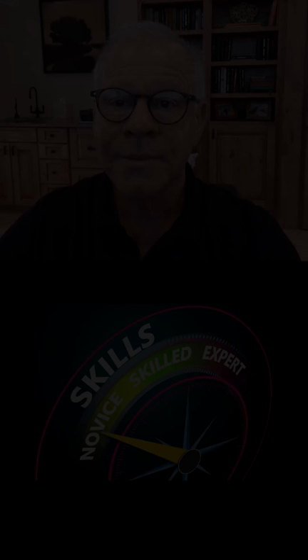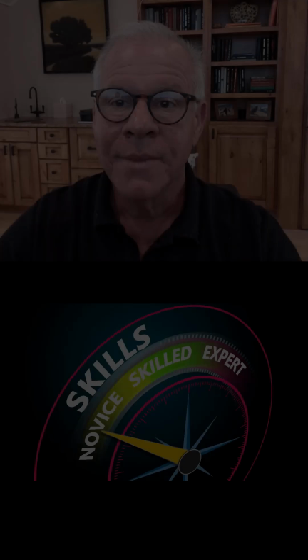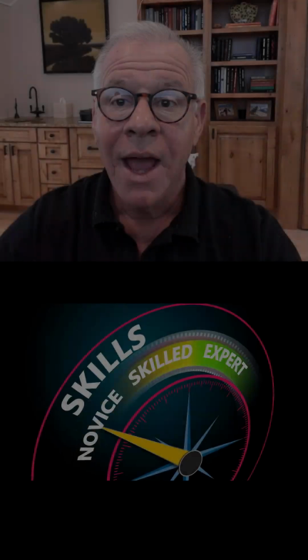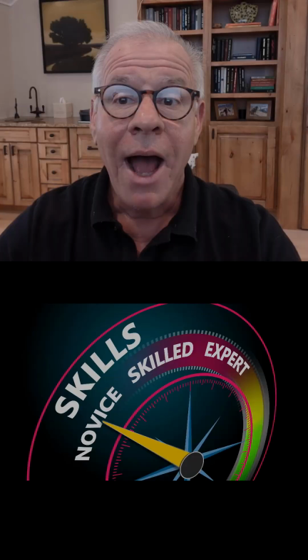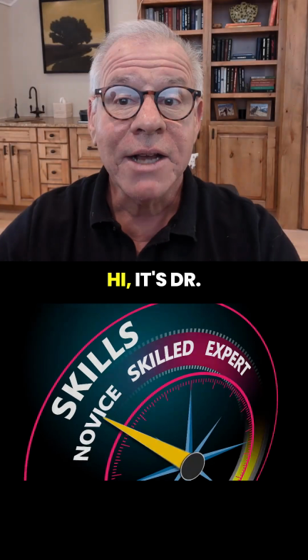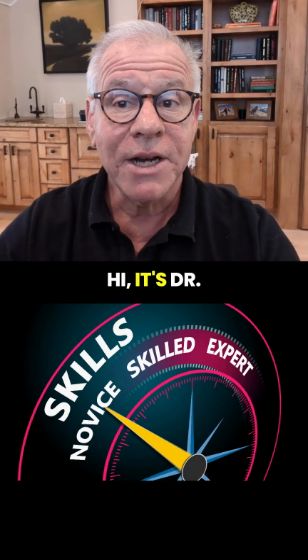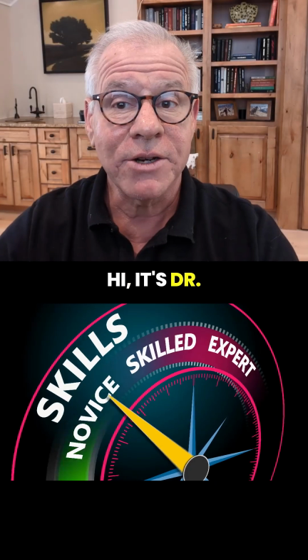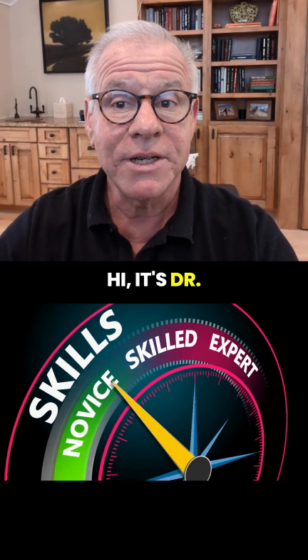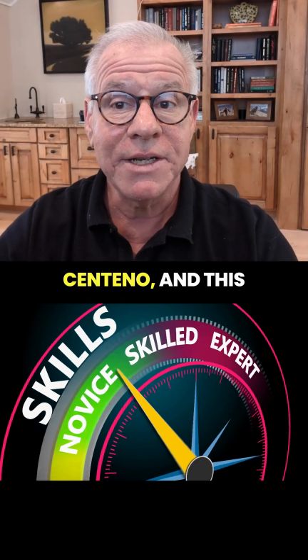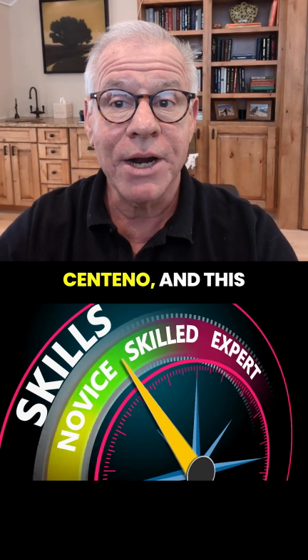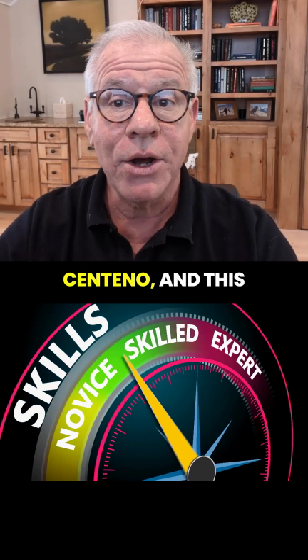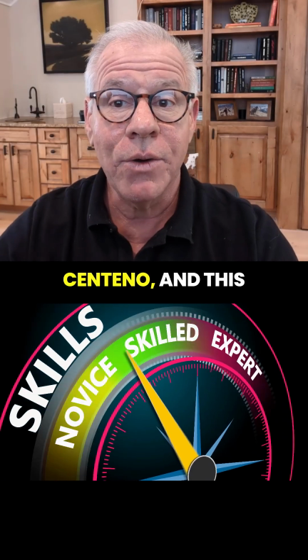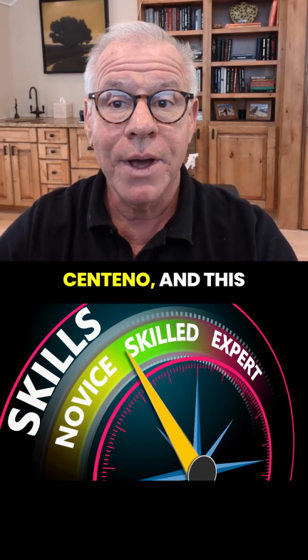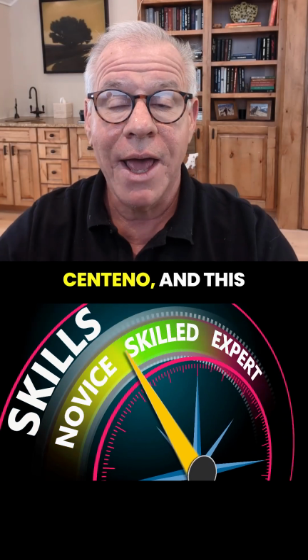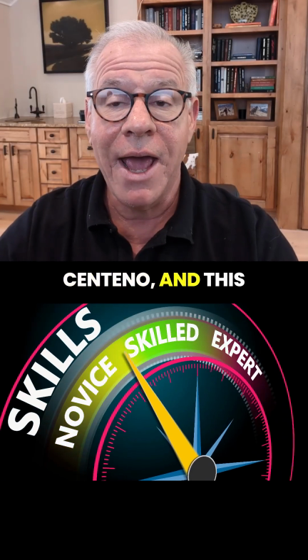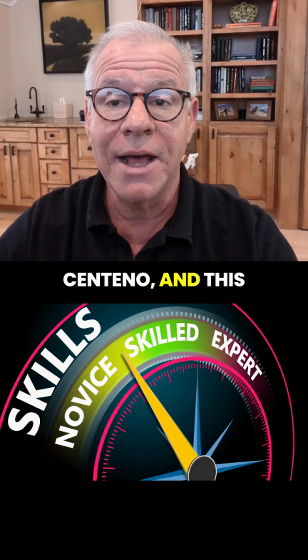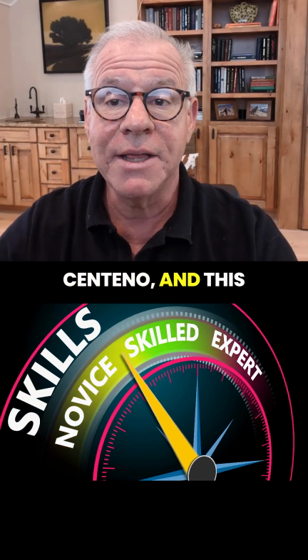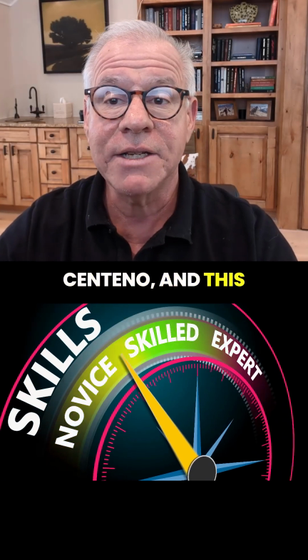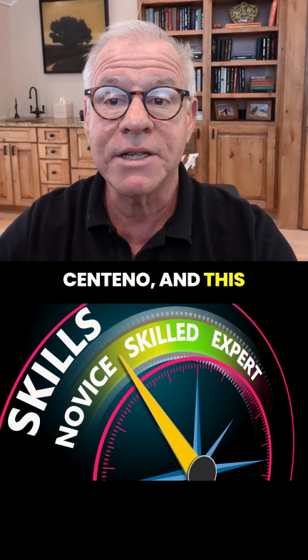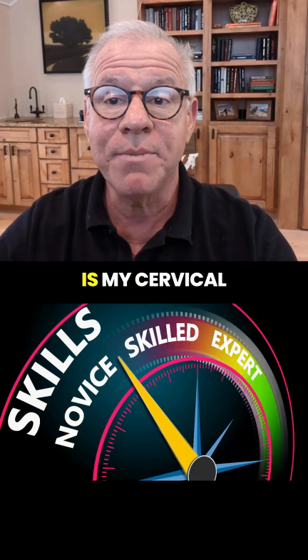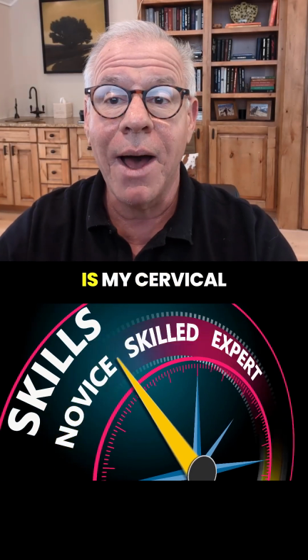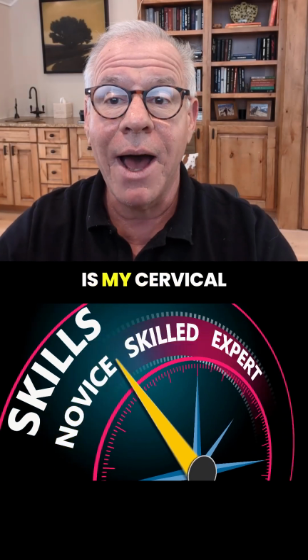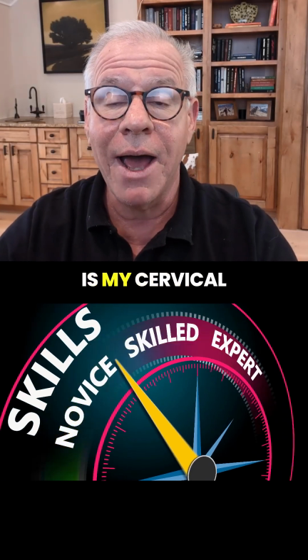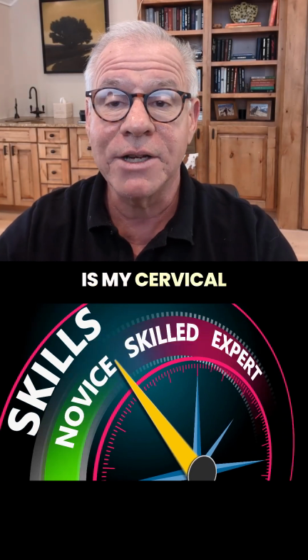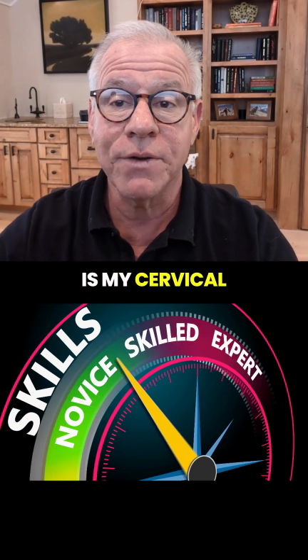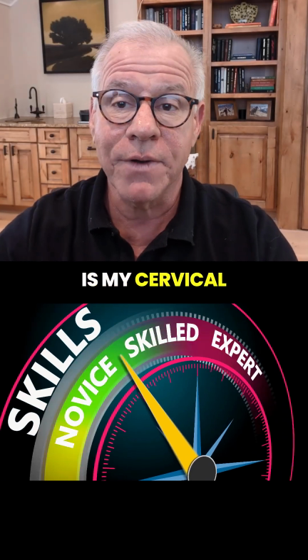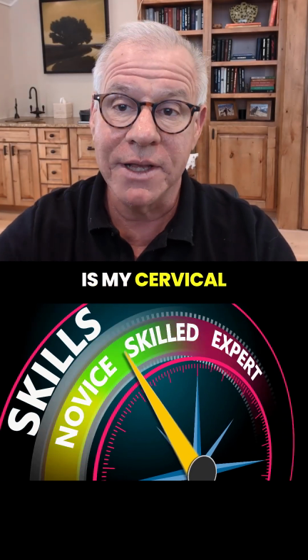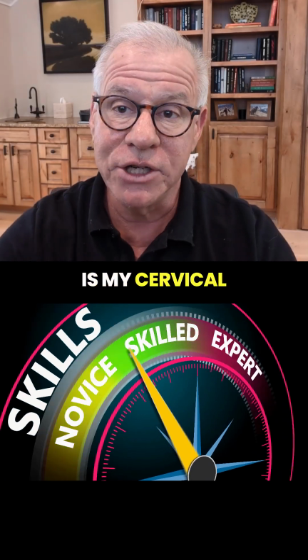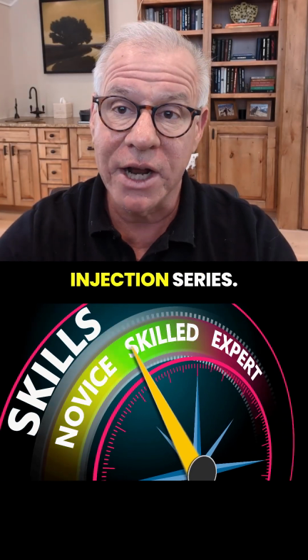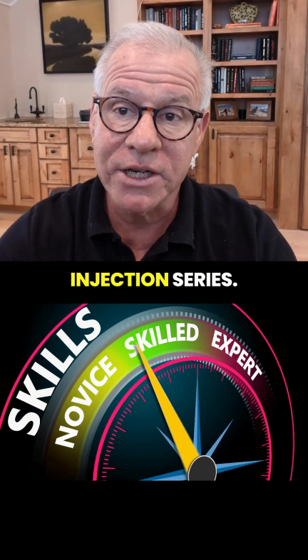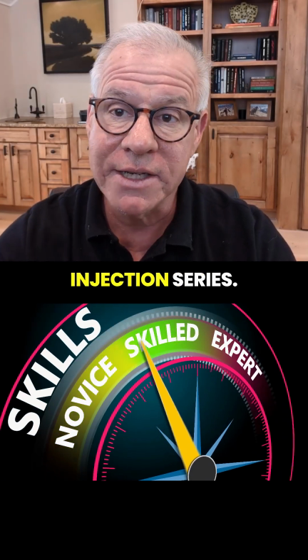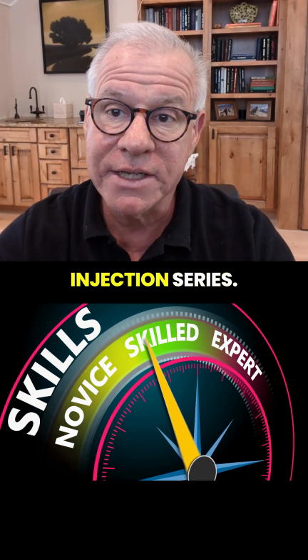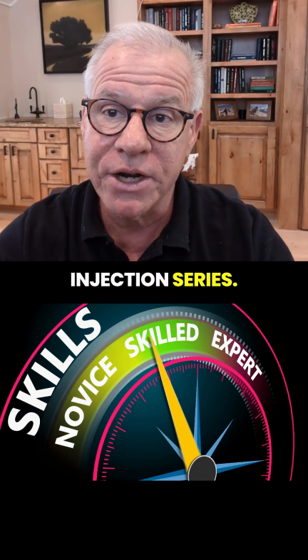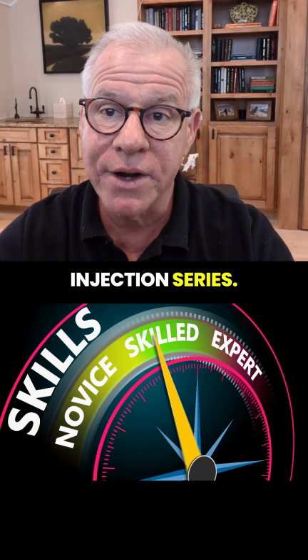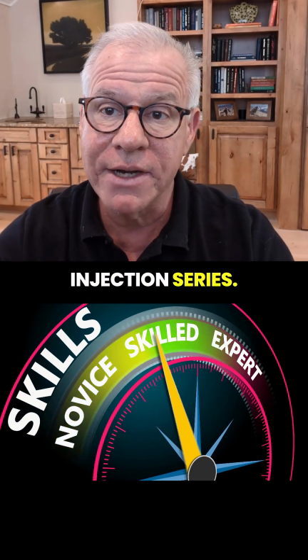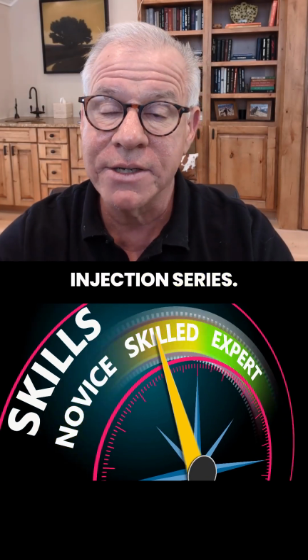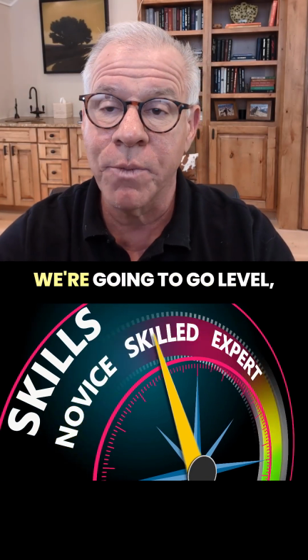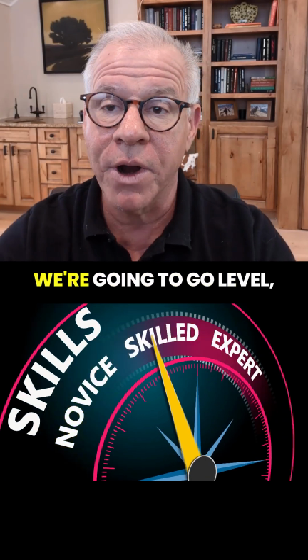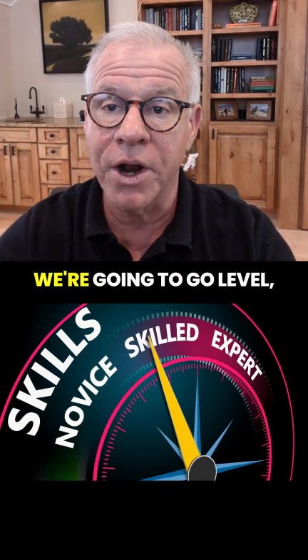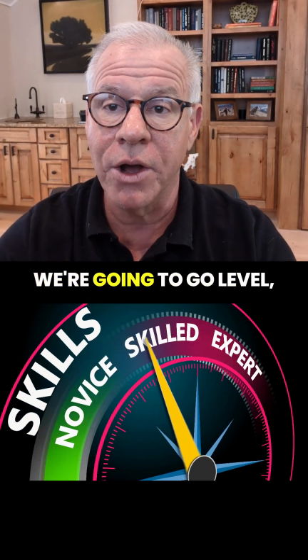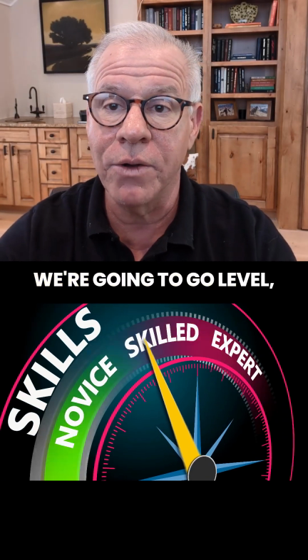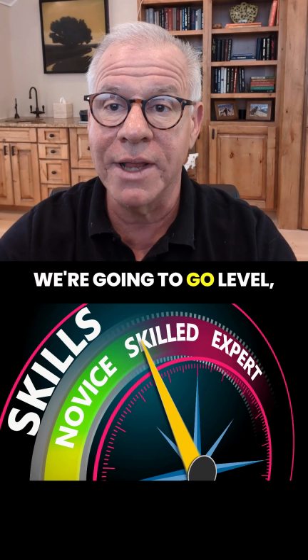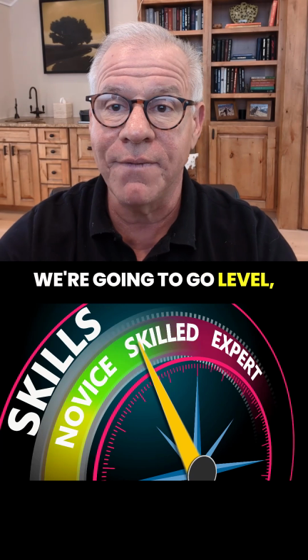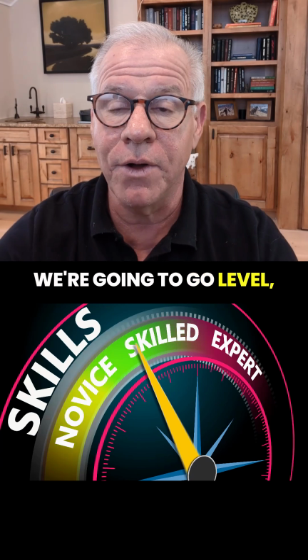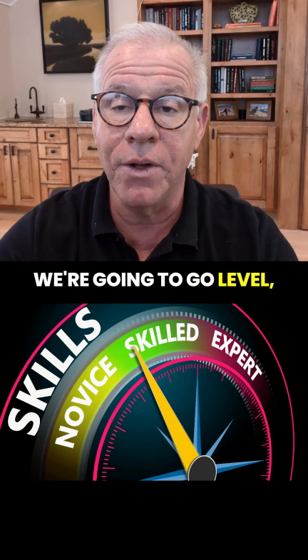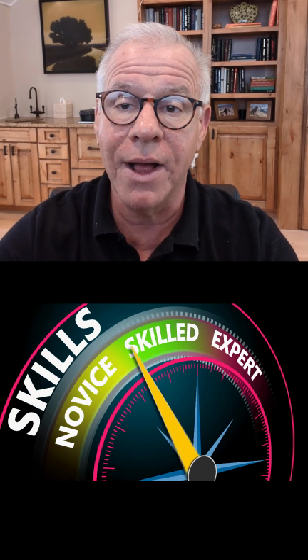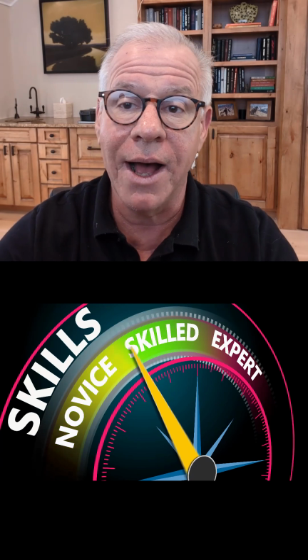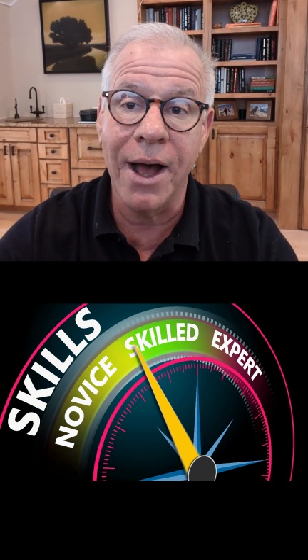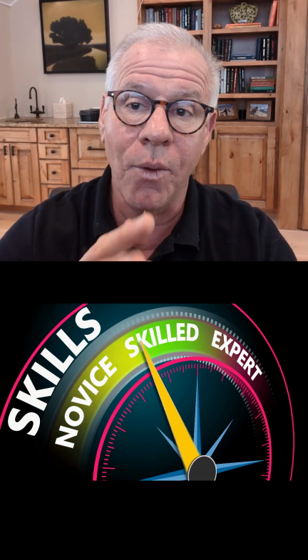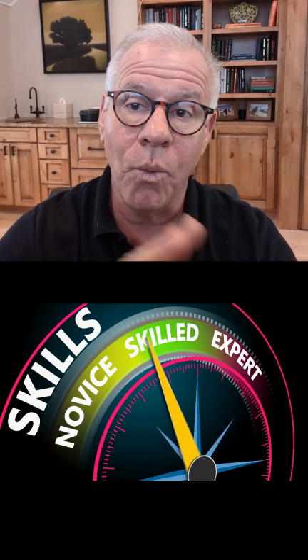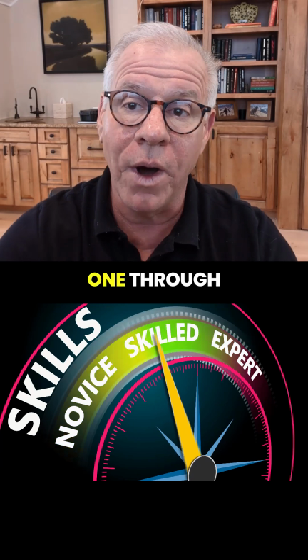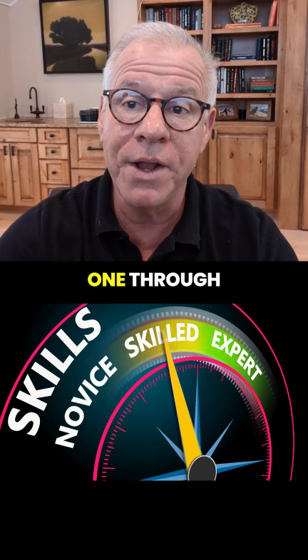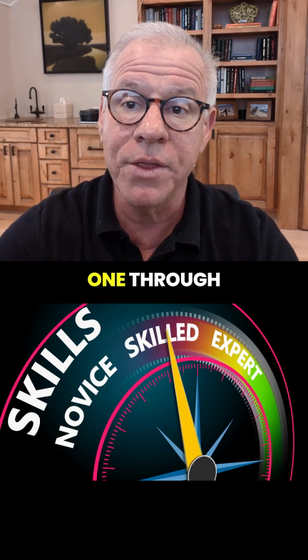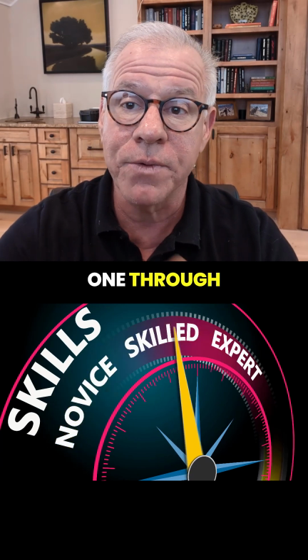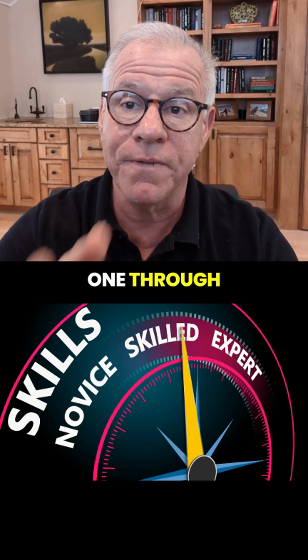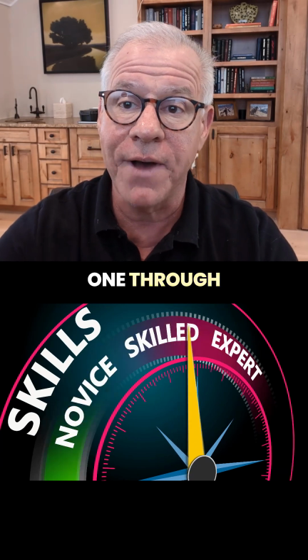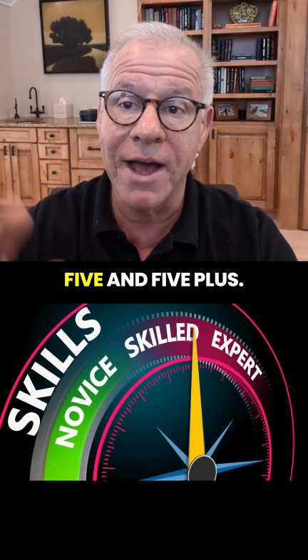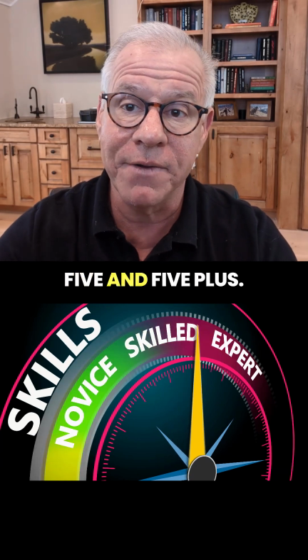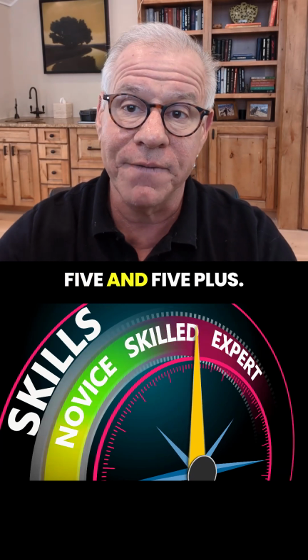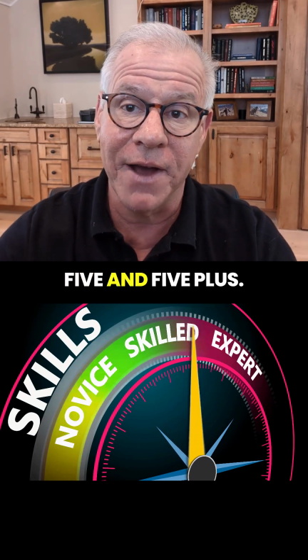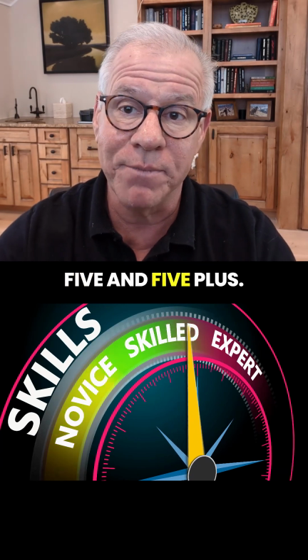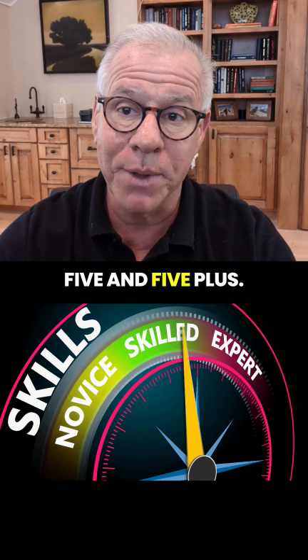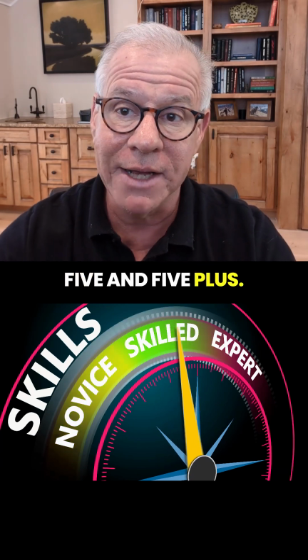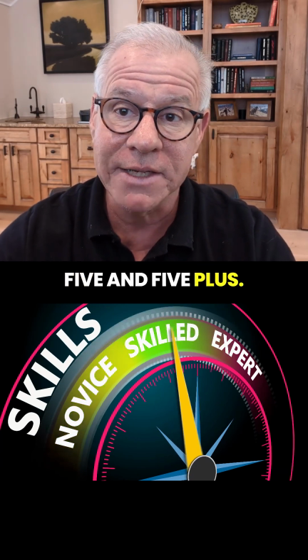Hi, it's Dr. Centeno, and this is my cervical injection series. We're going to go level one through five and five plus.